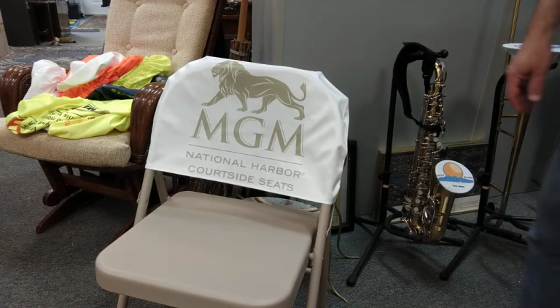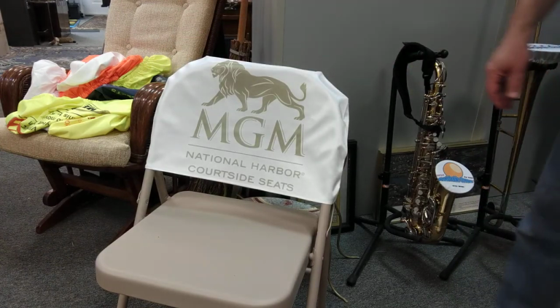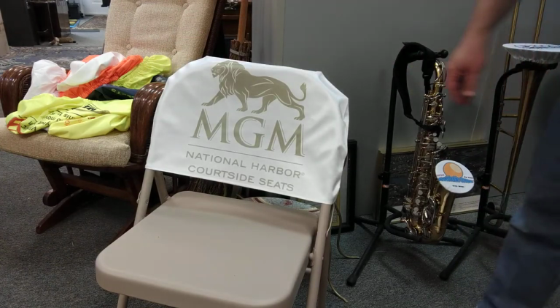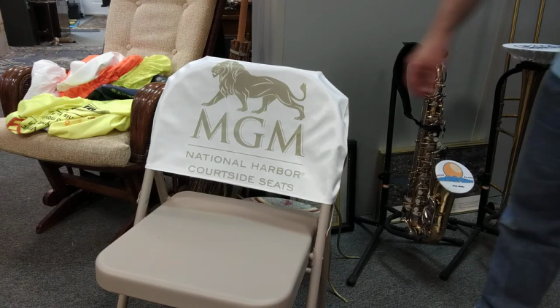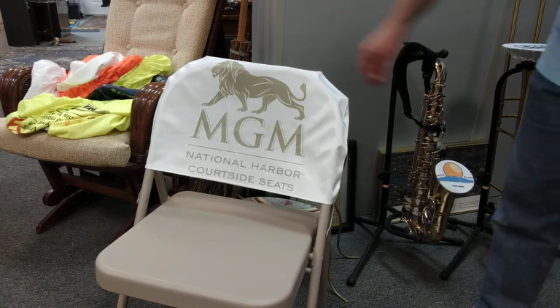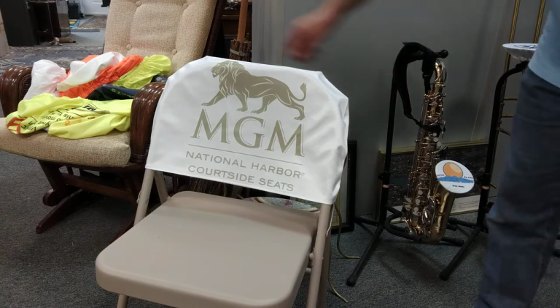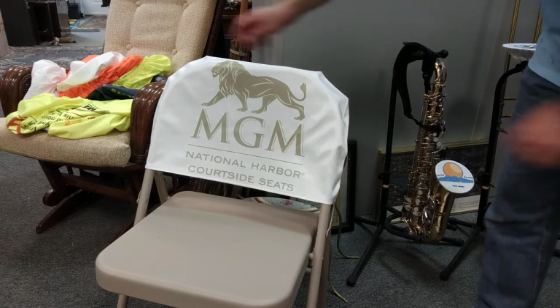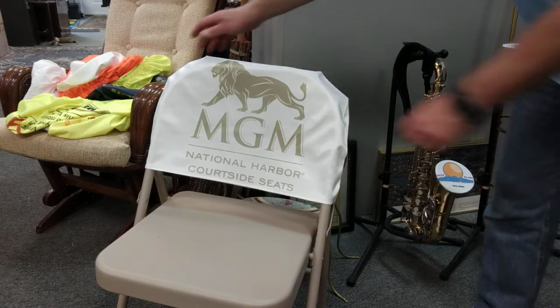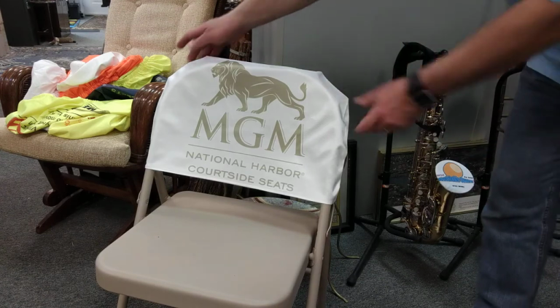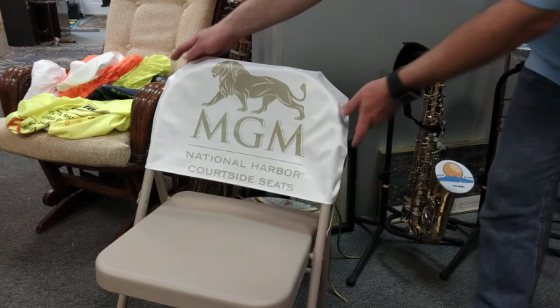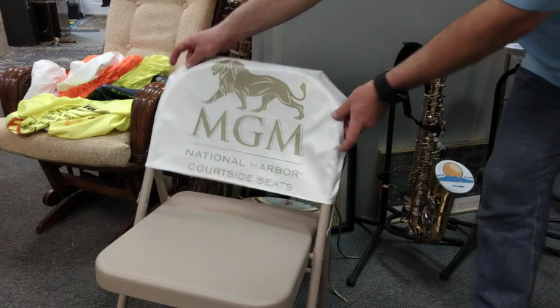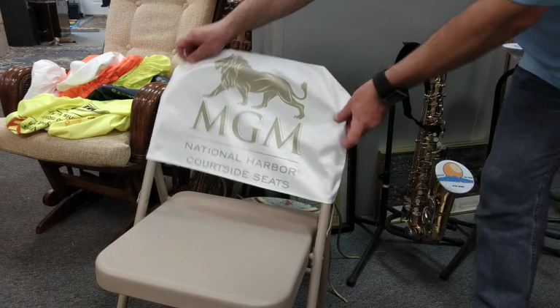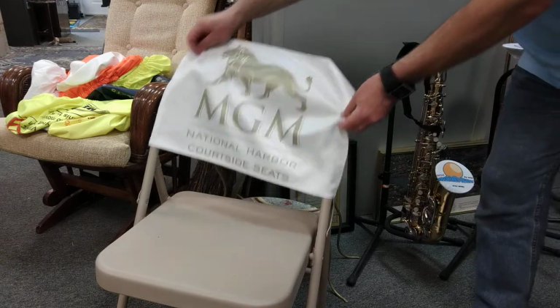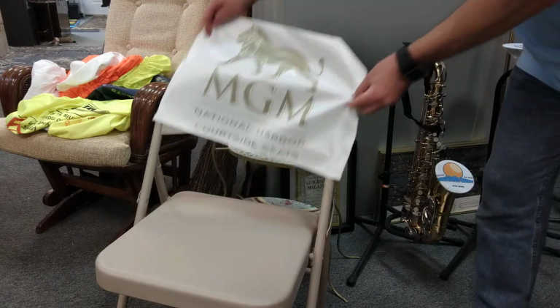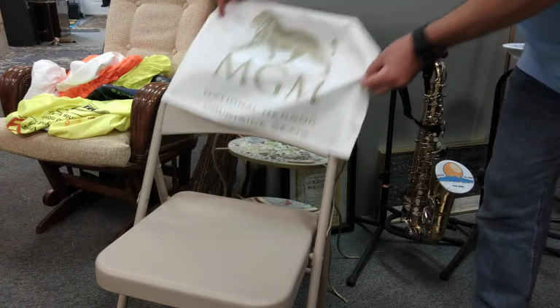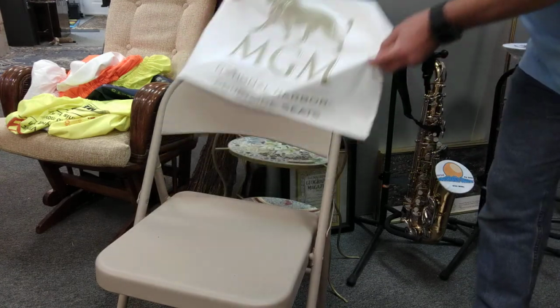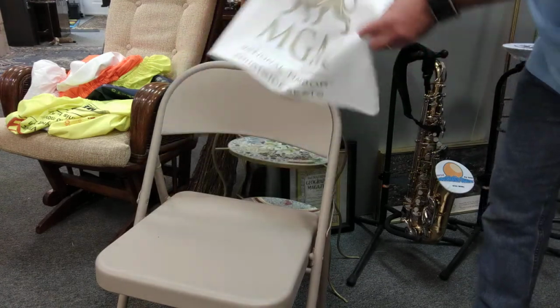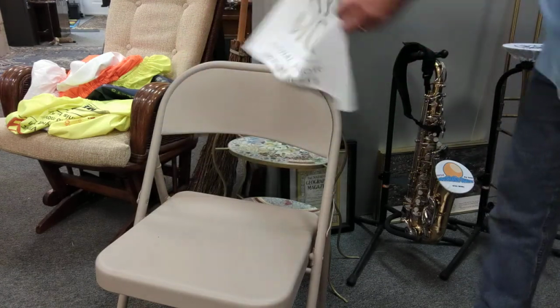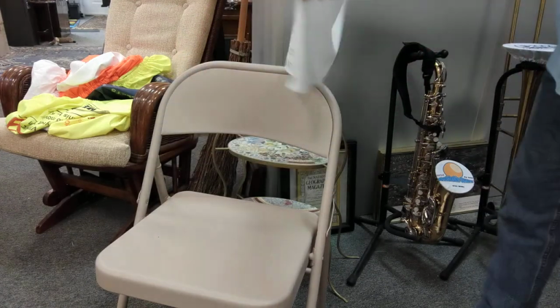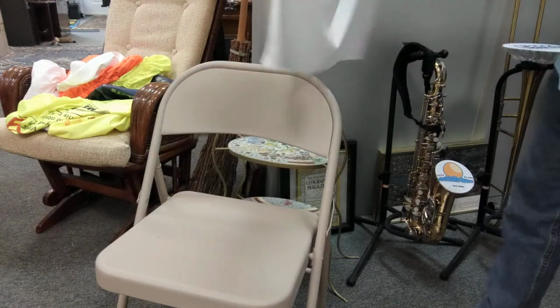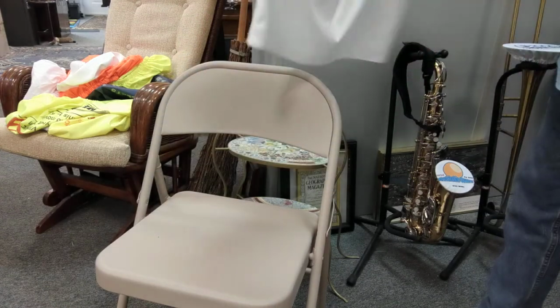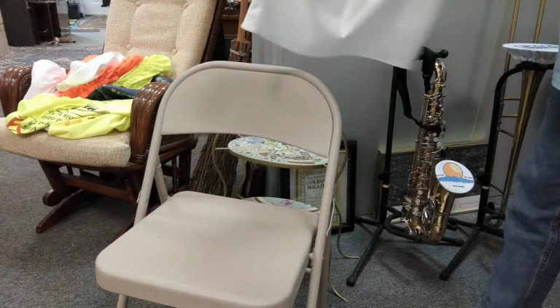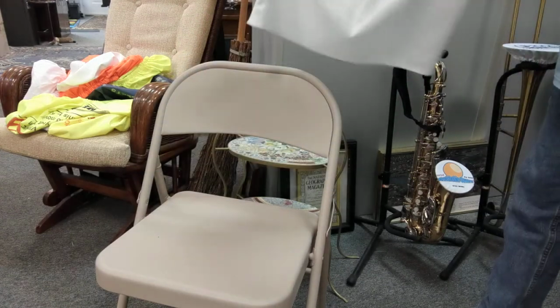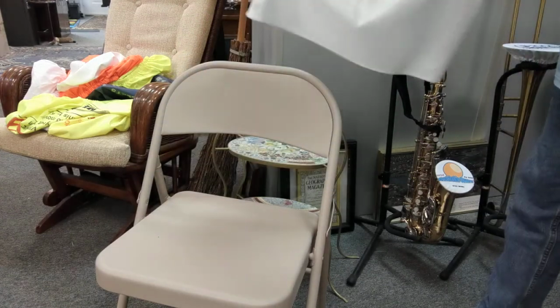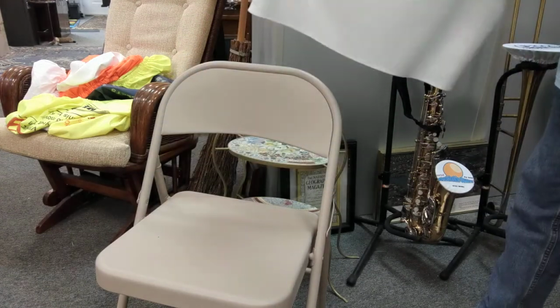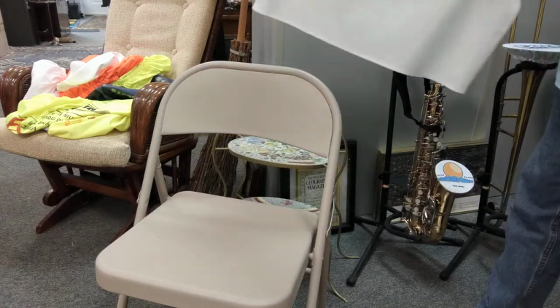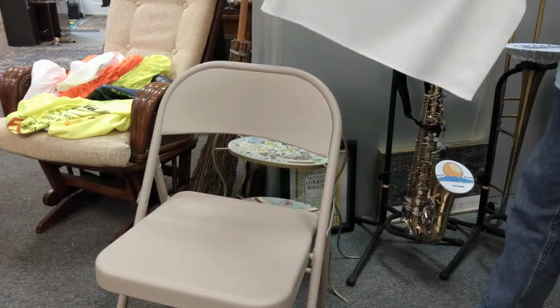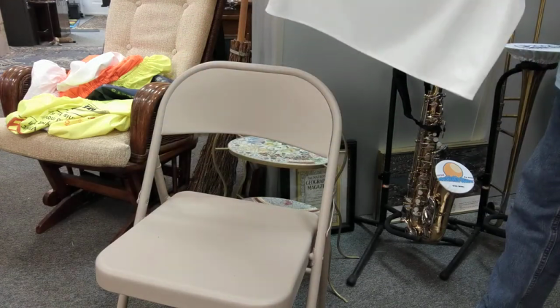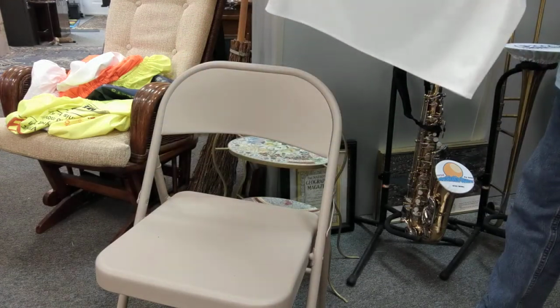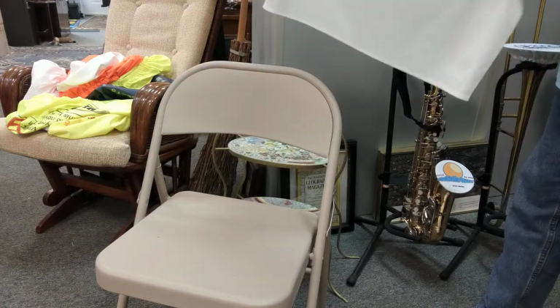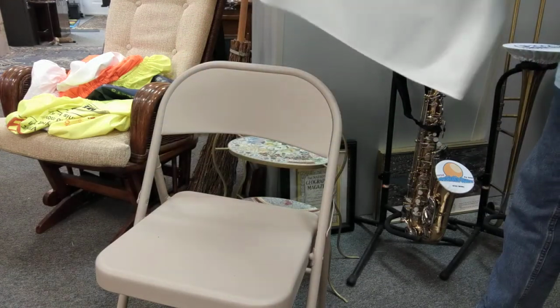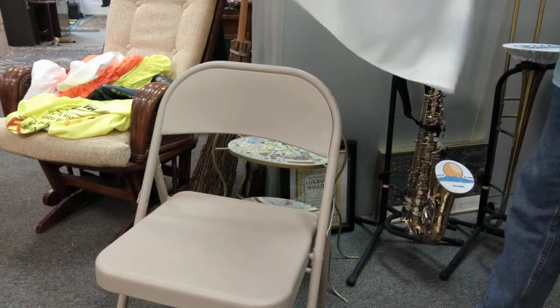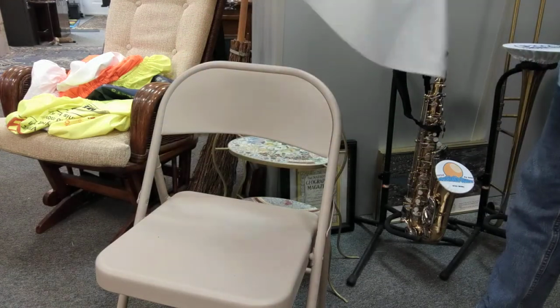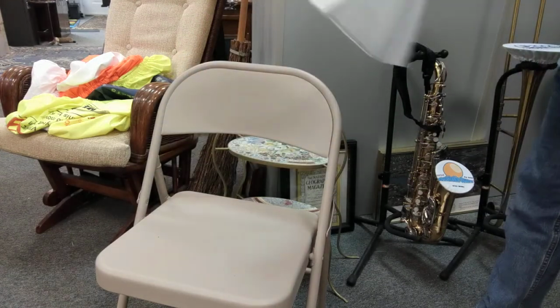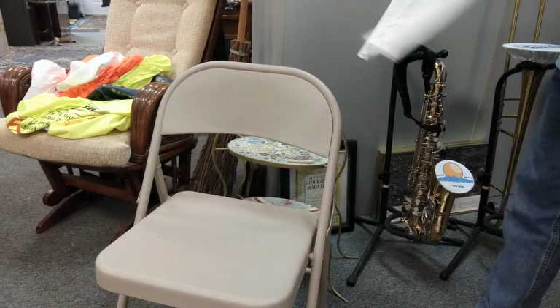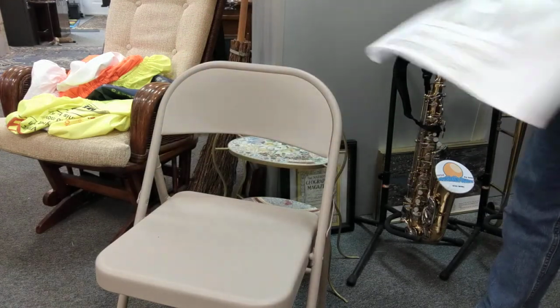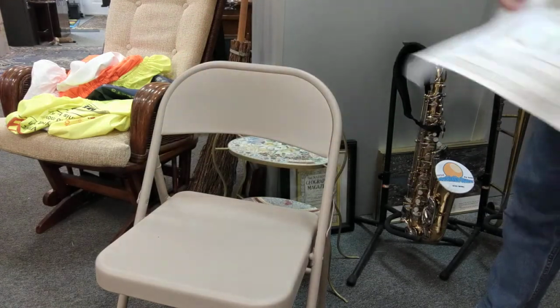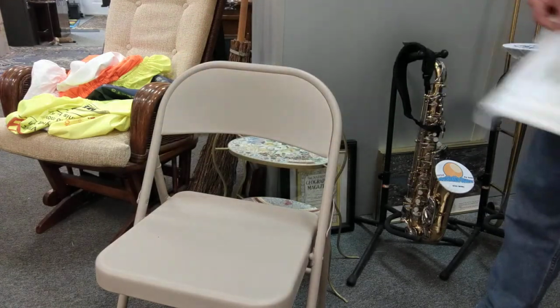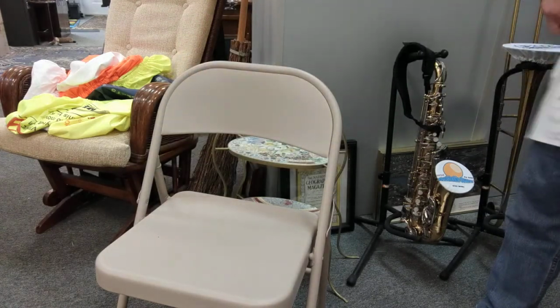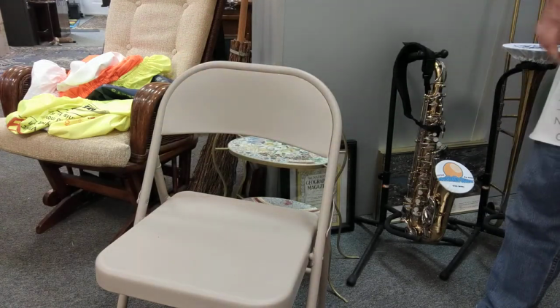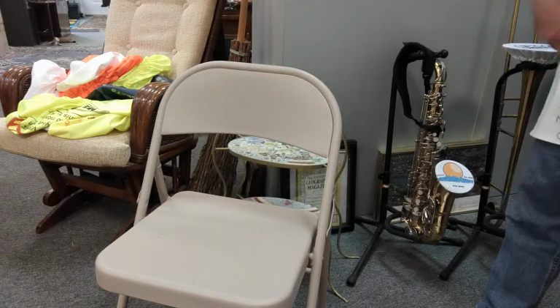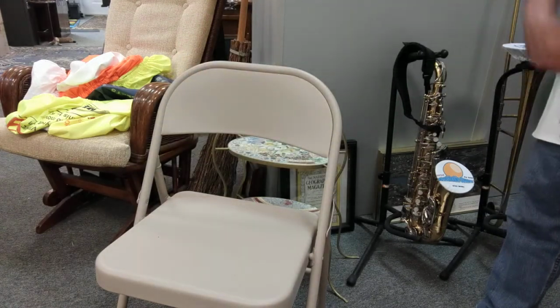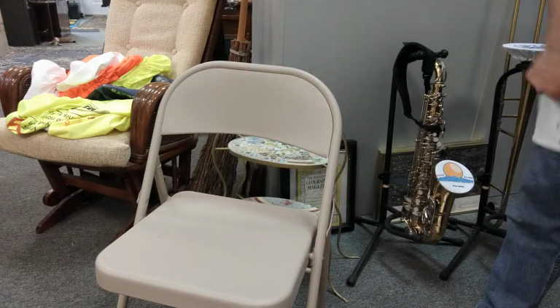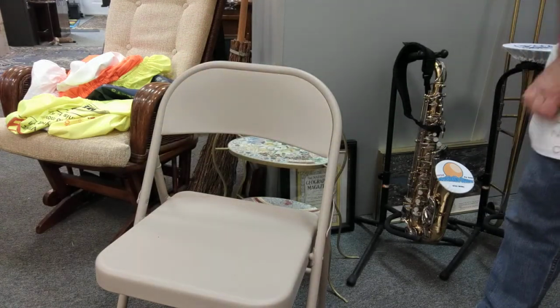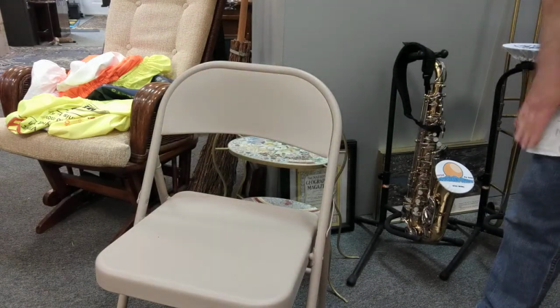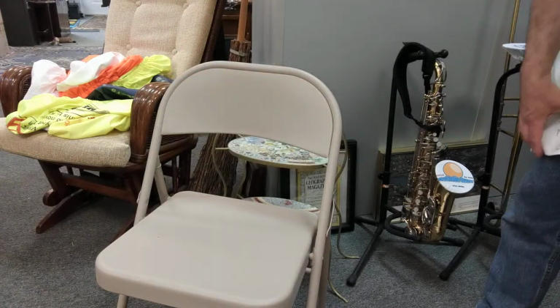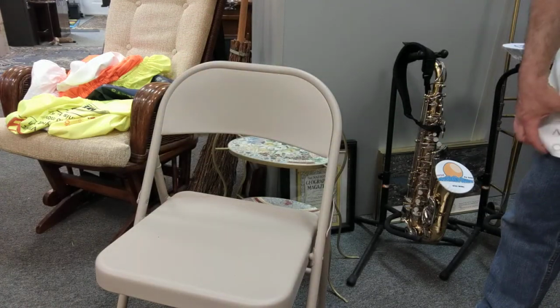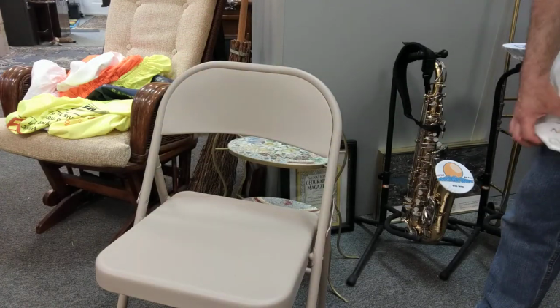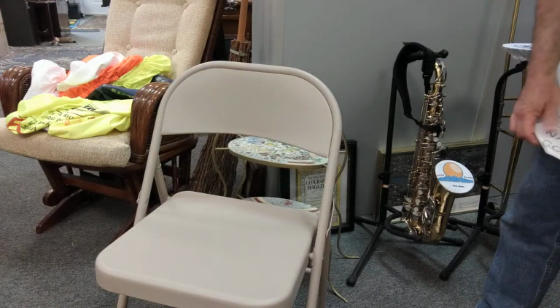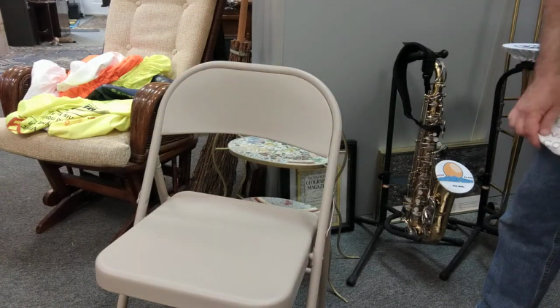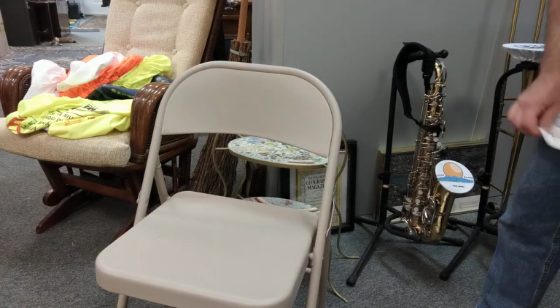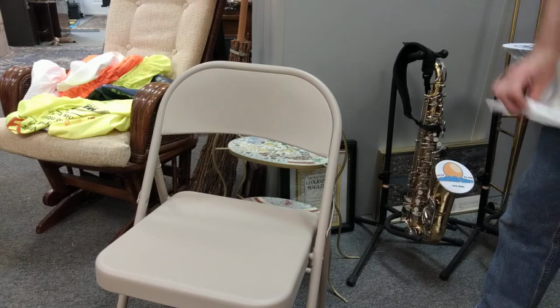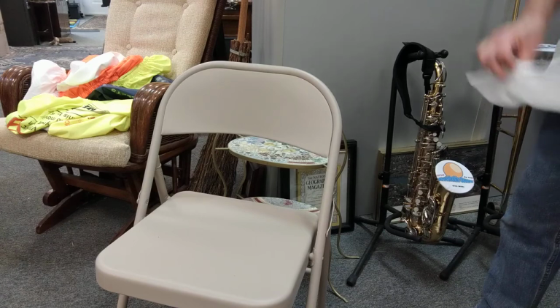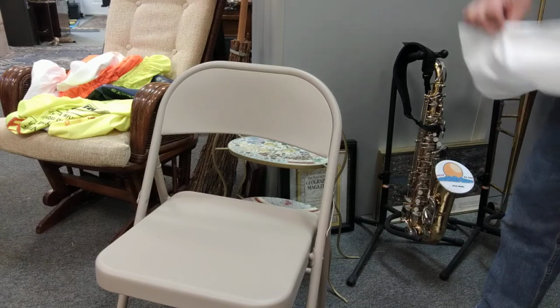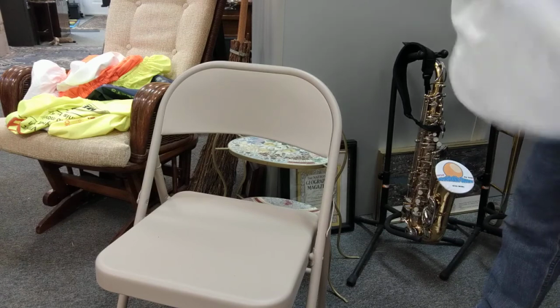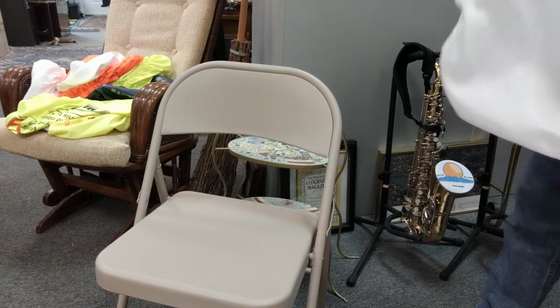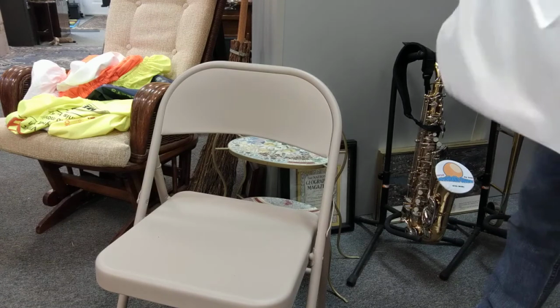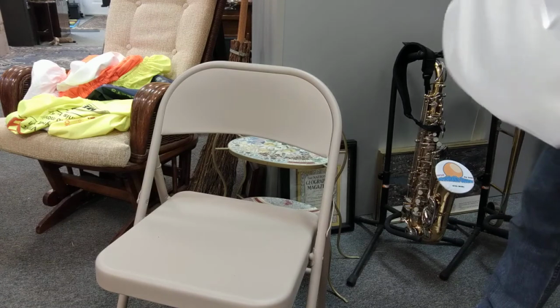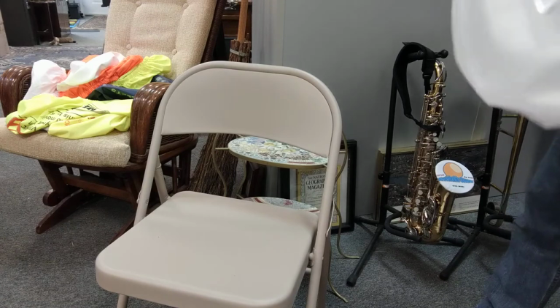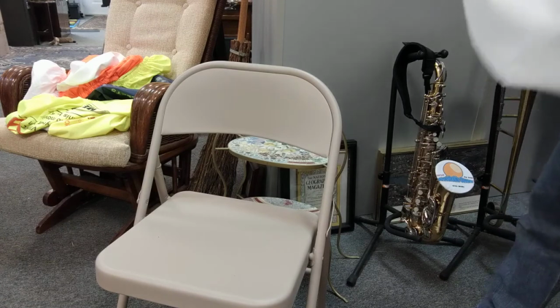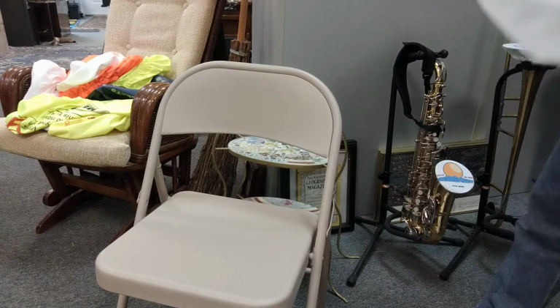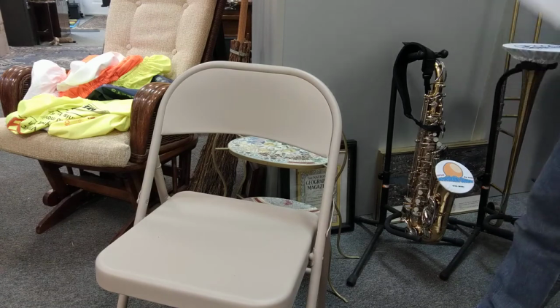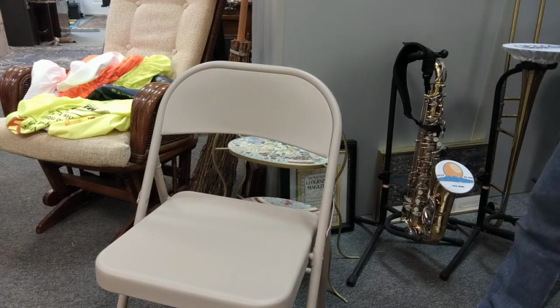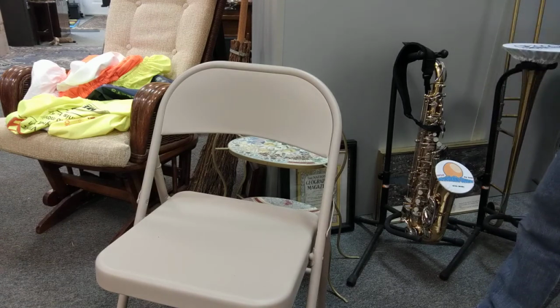You can print both sides. This one is not printed on both sides, so this one is just visible to those who are in front of the chair.